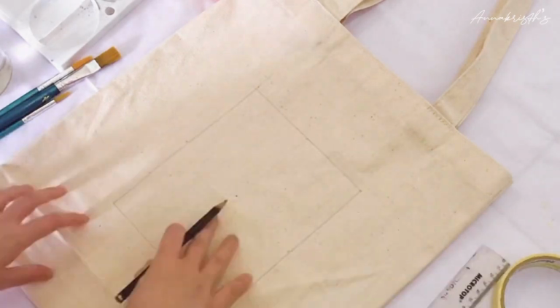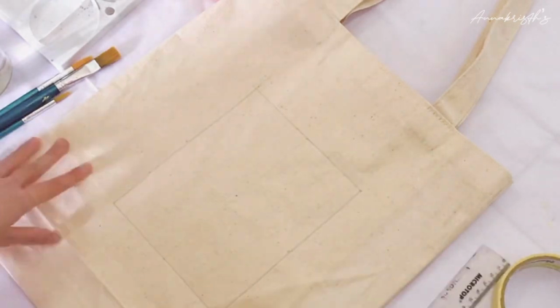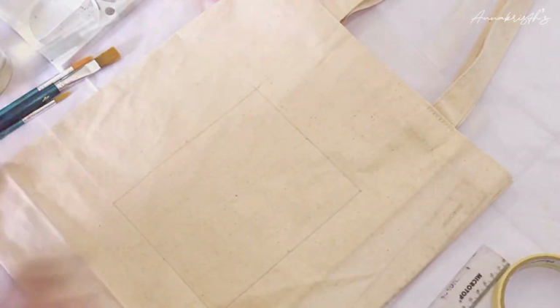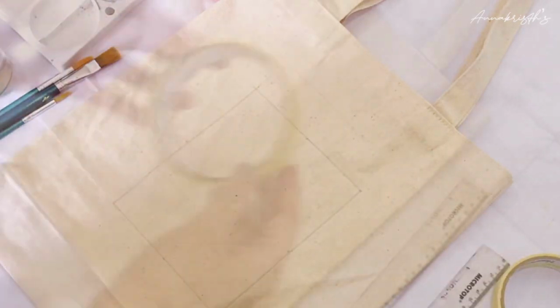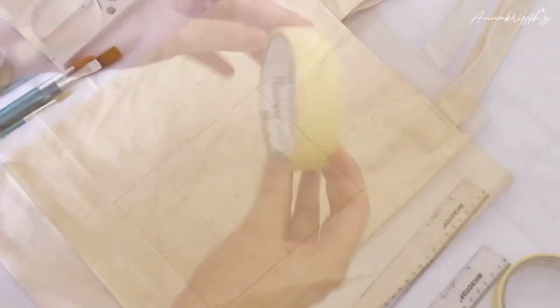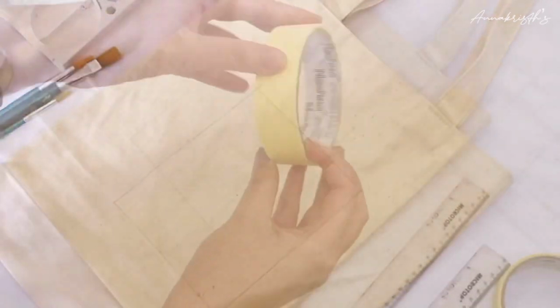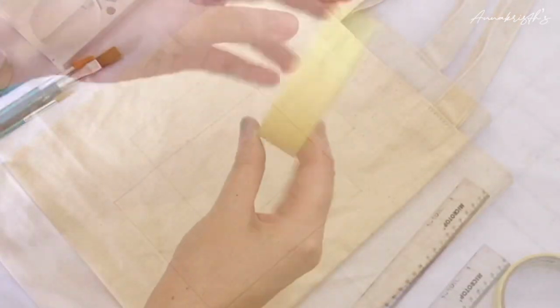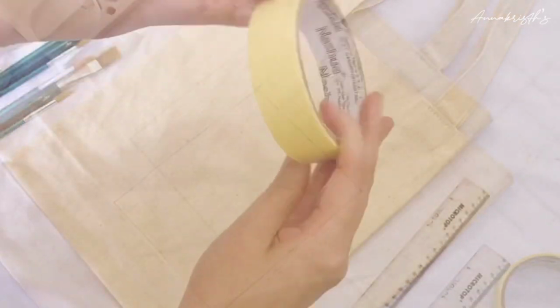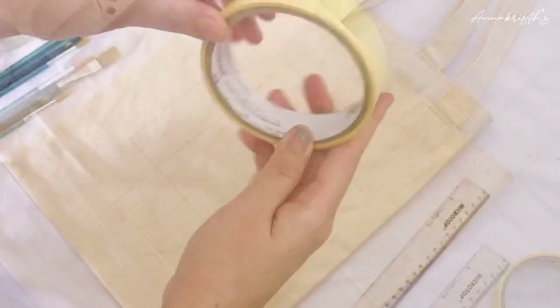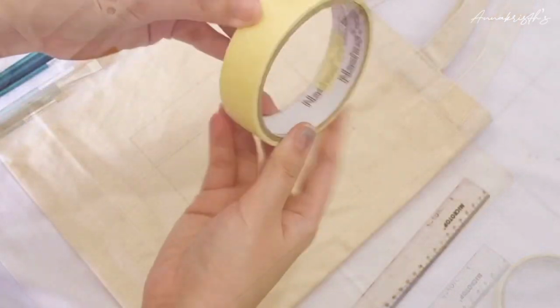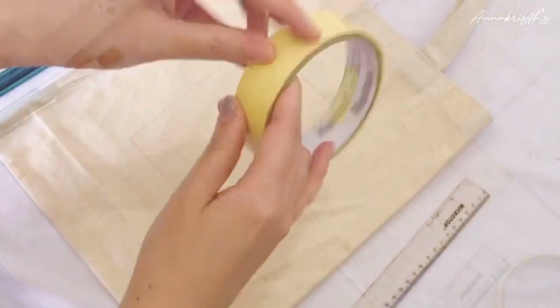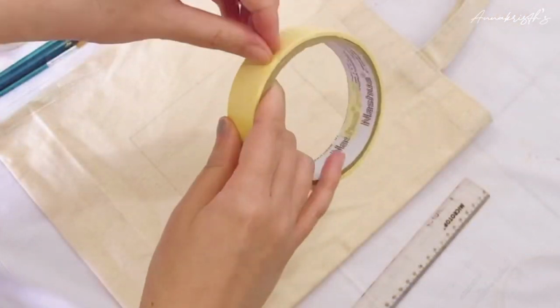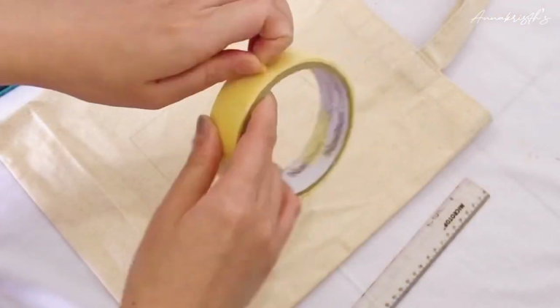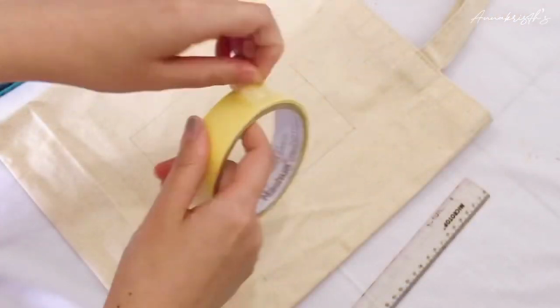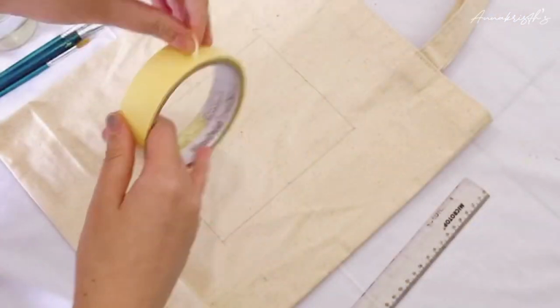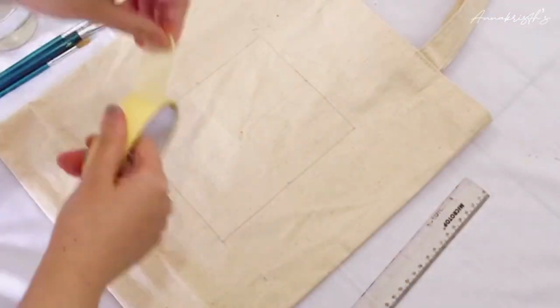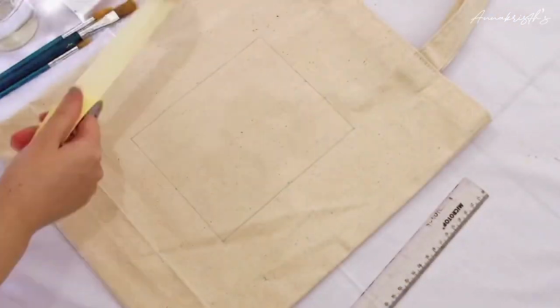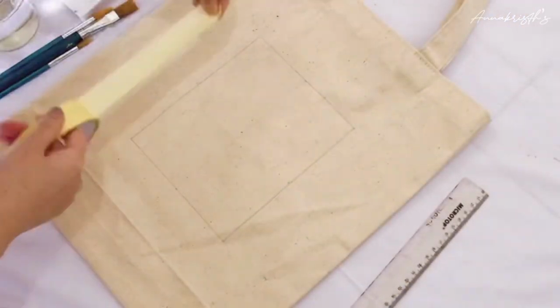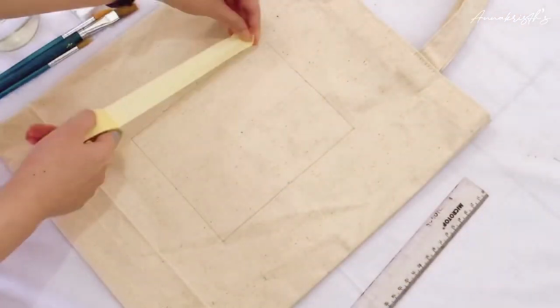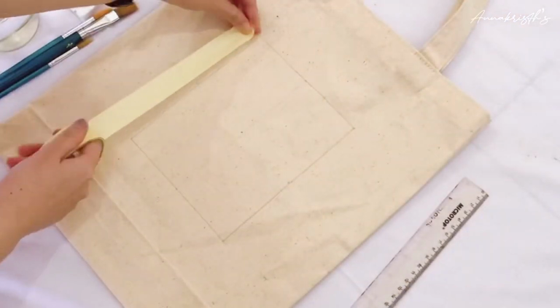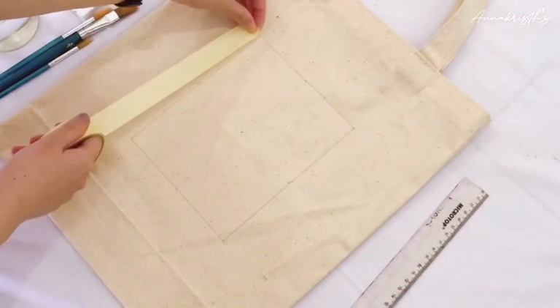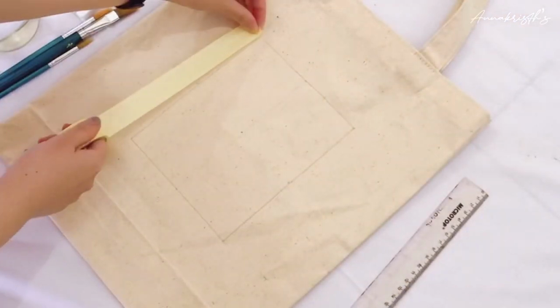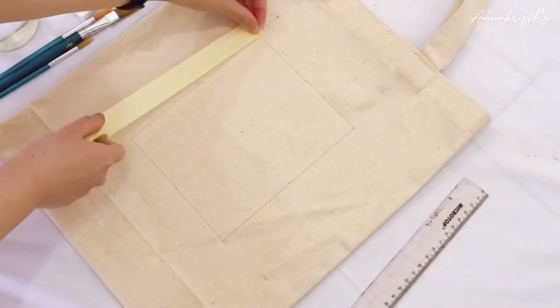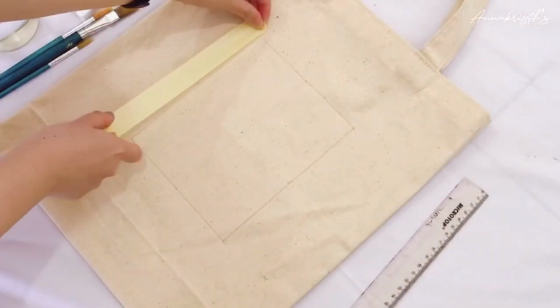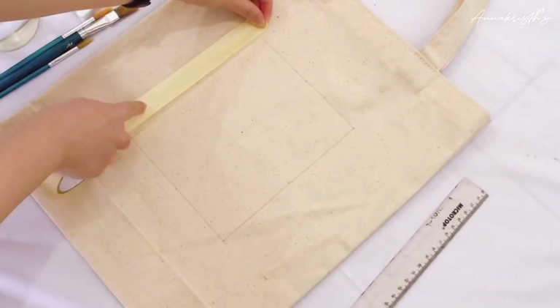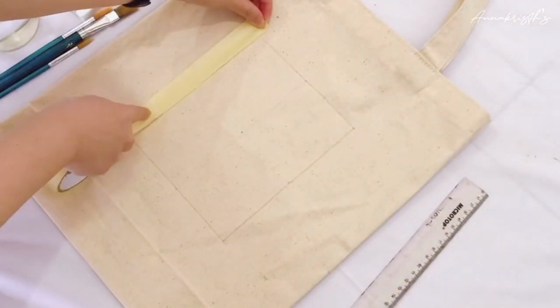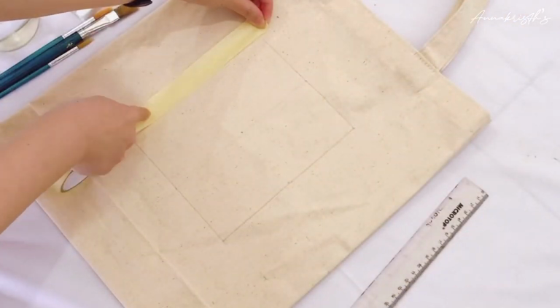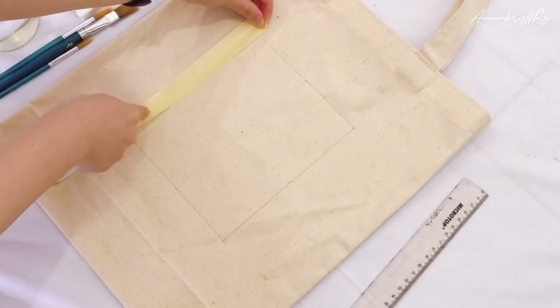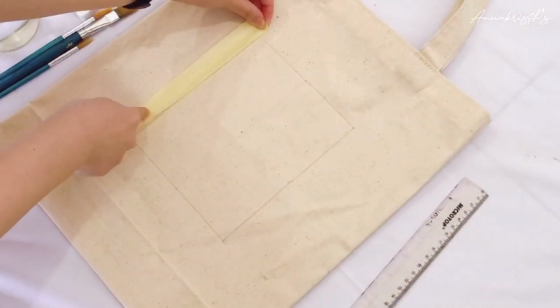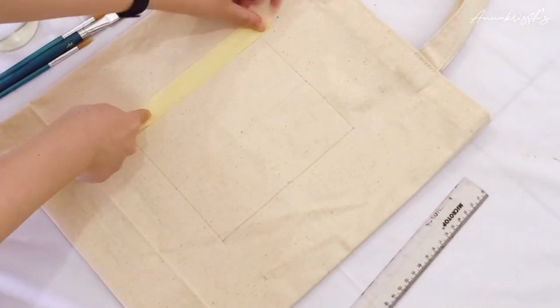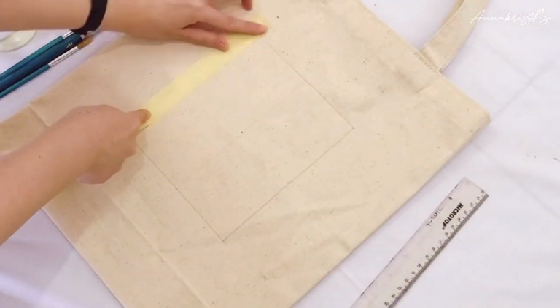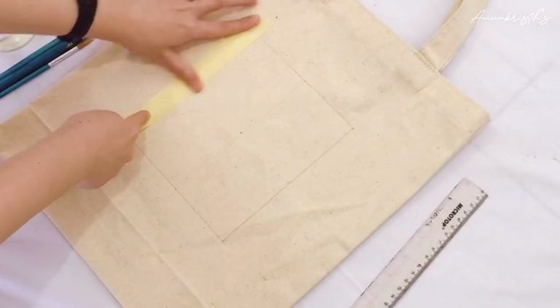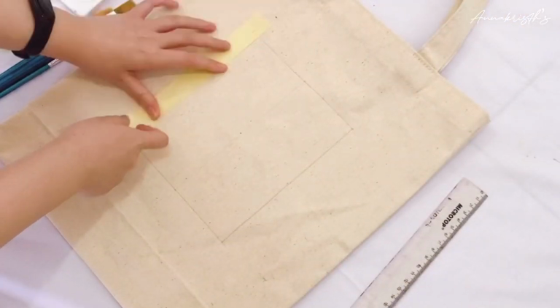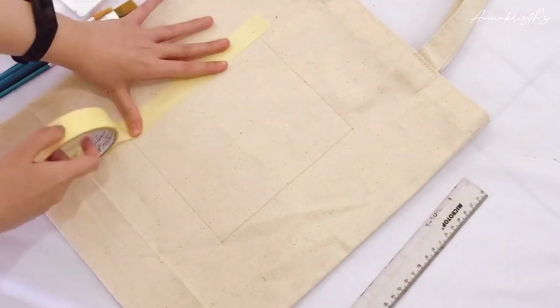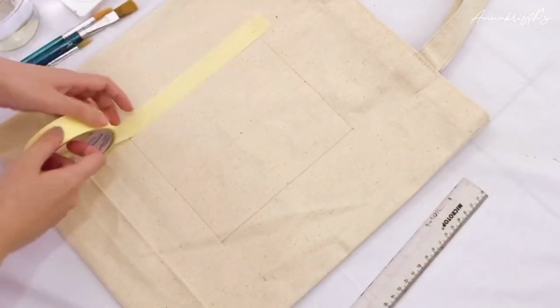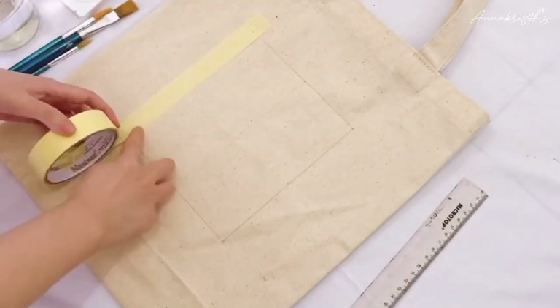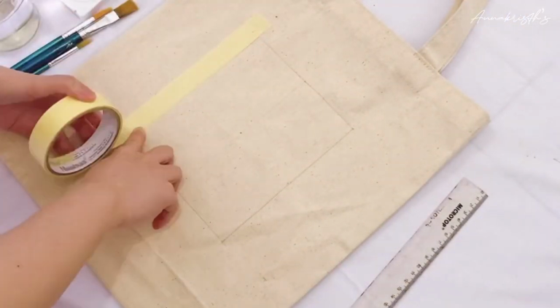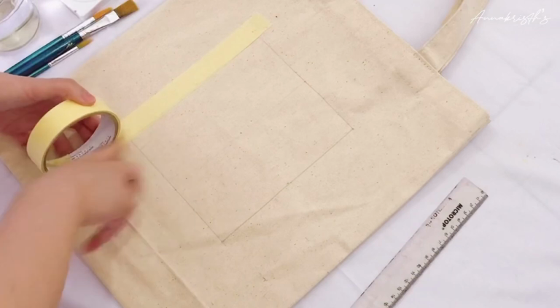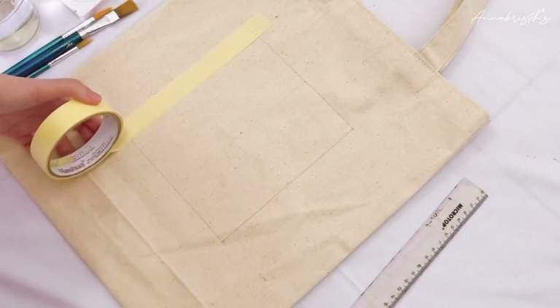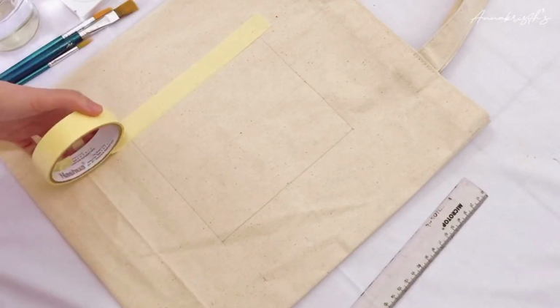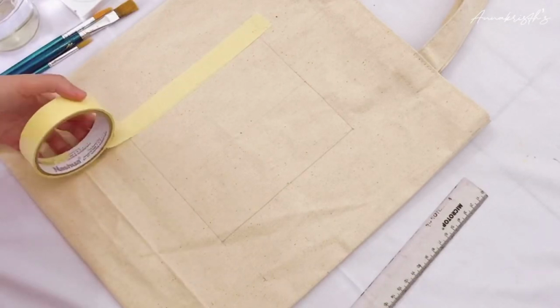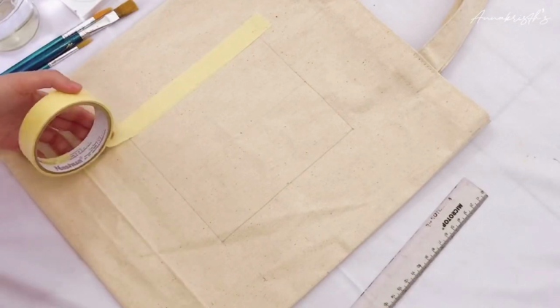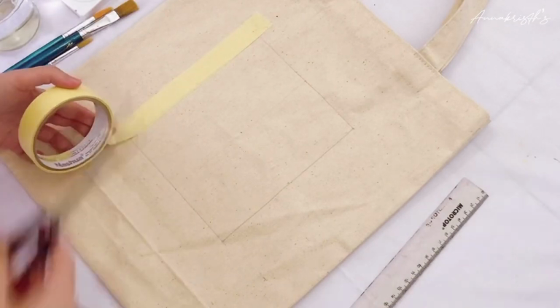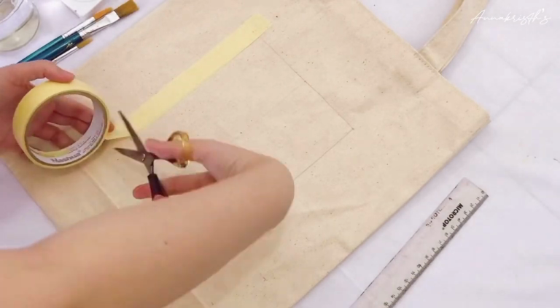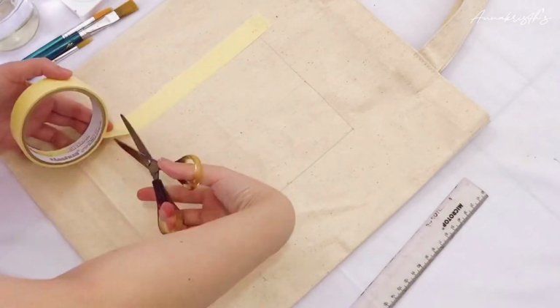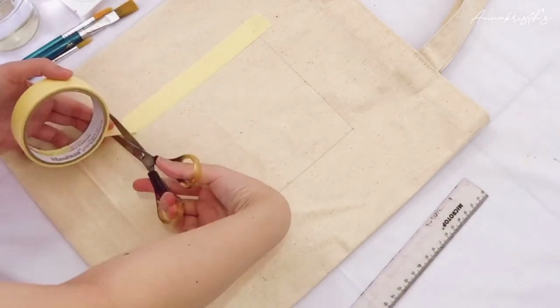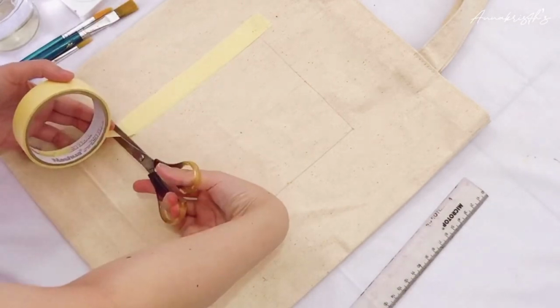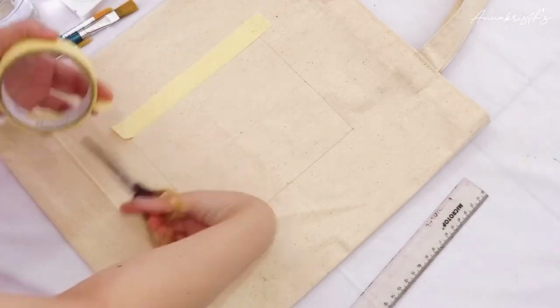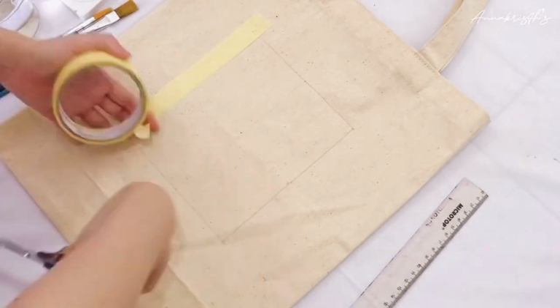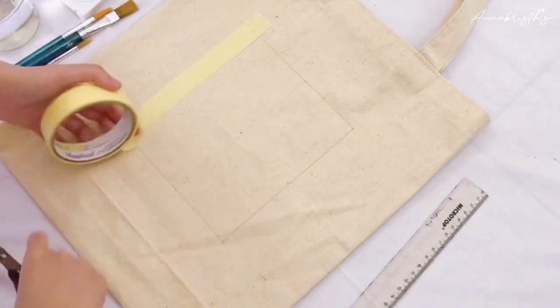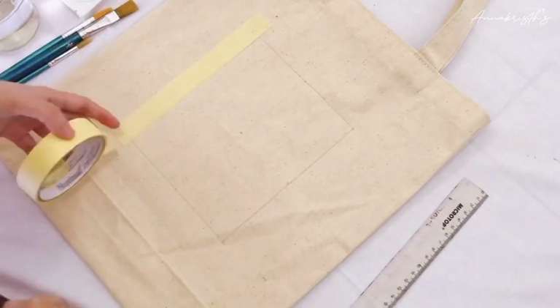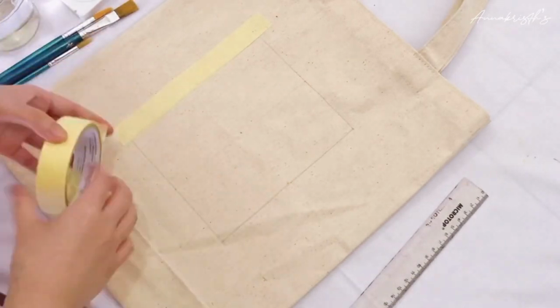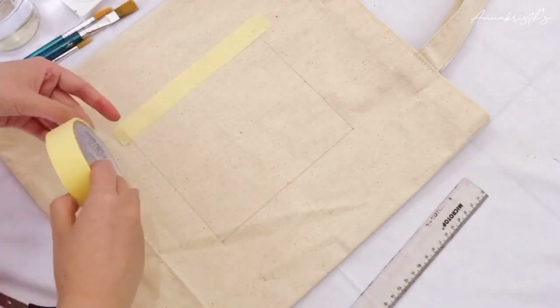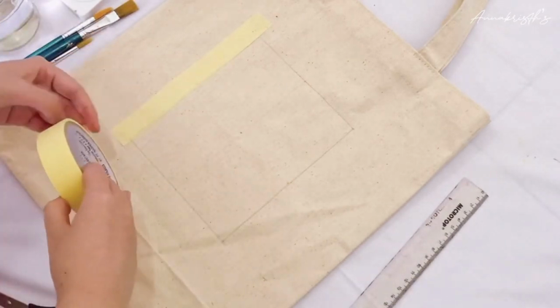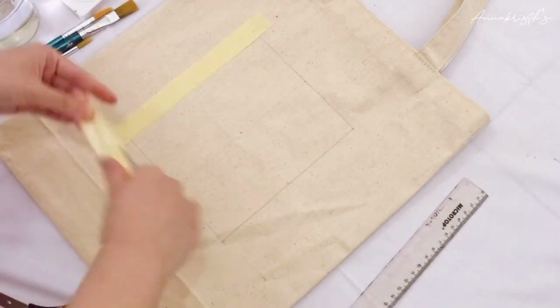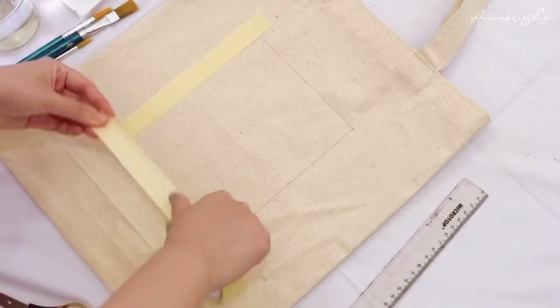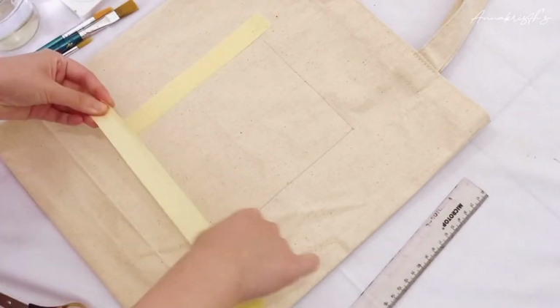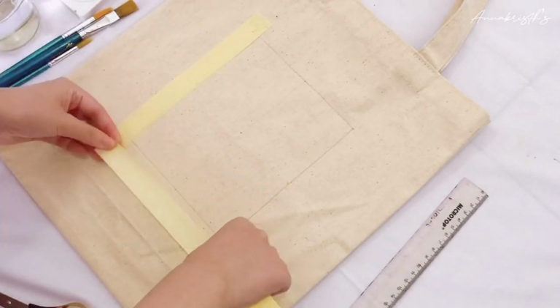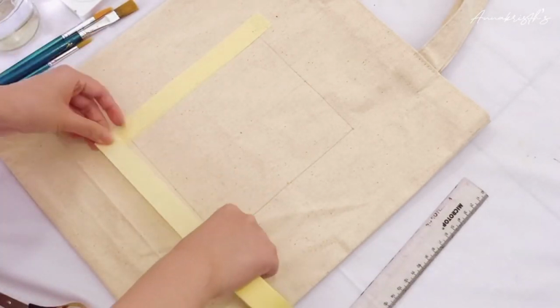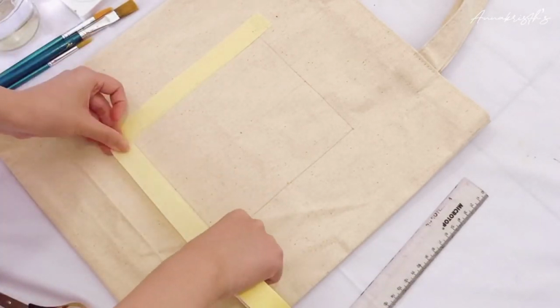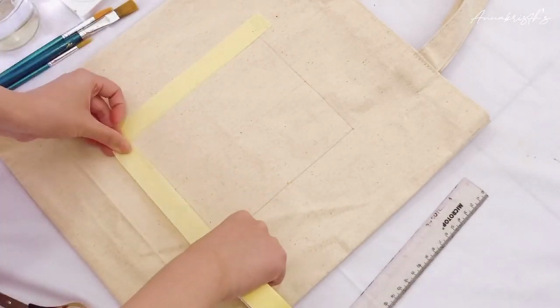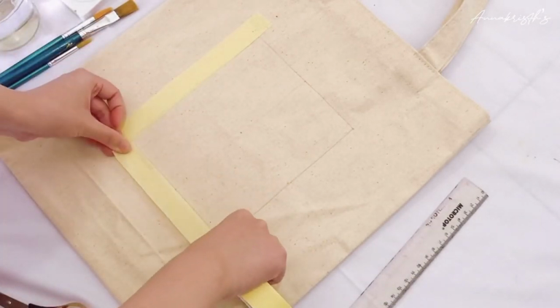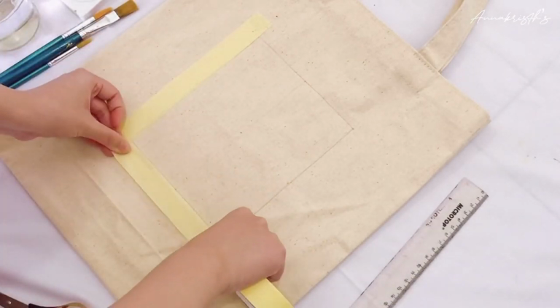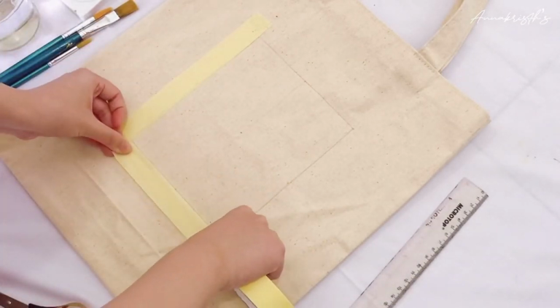I think the rectangle outline is done. Now for the next step, we need to put washi tape along every side of the rectangle.